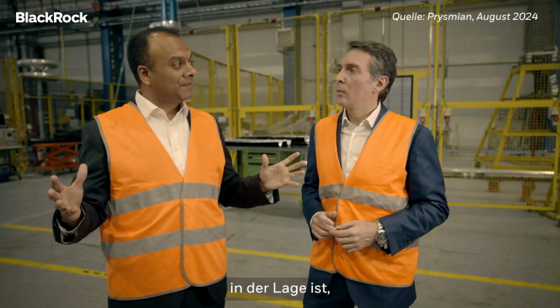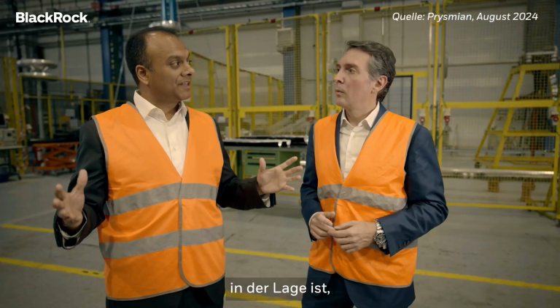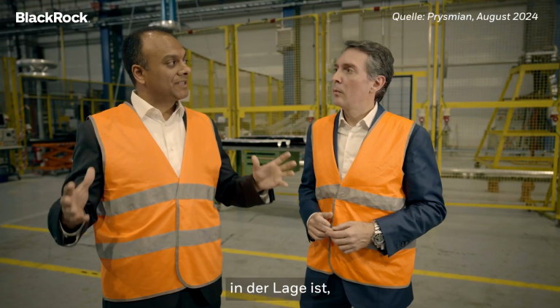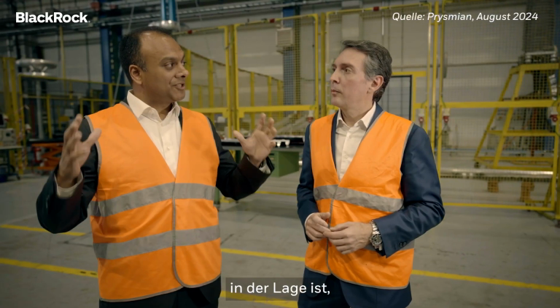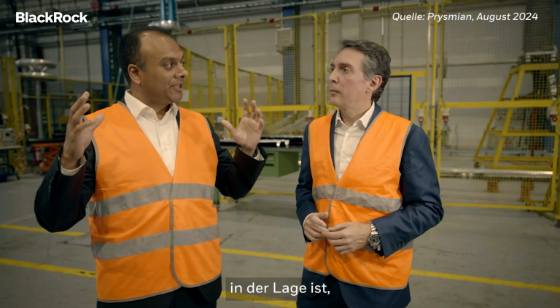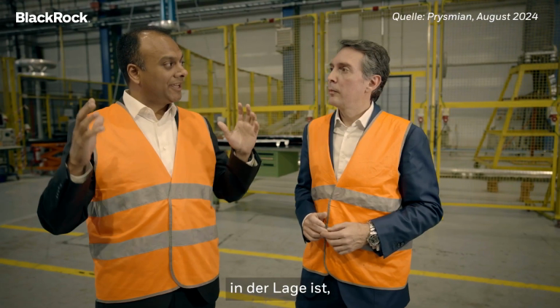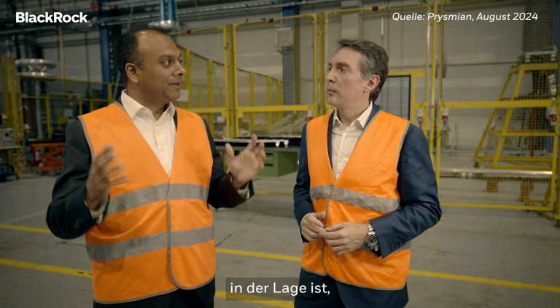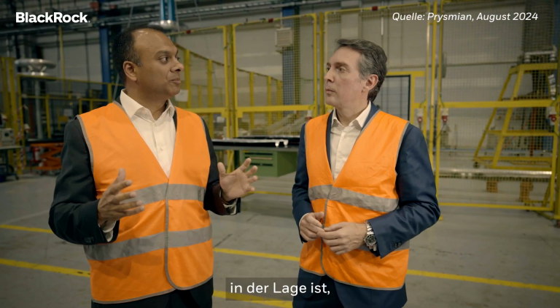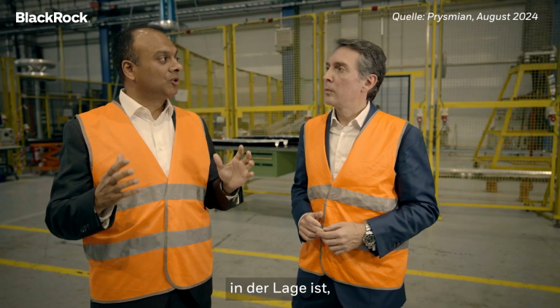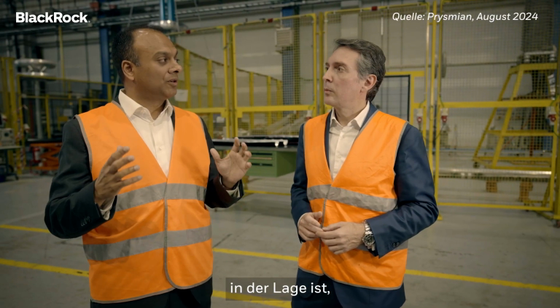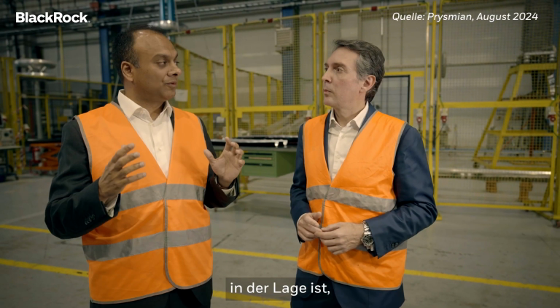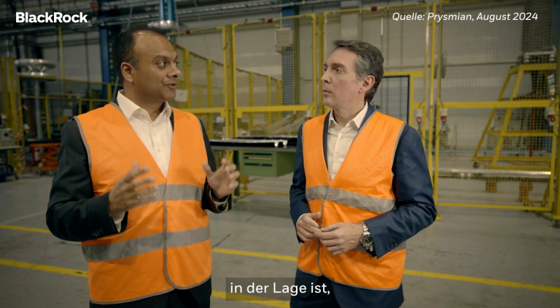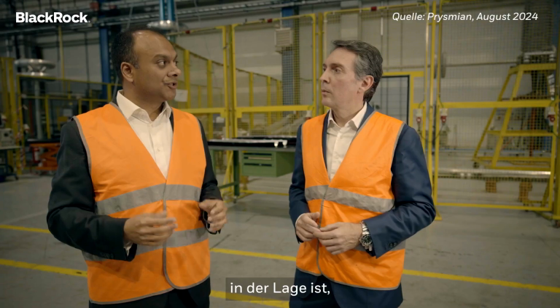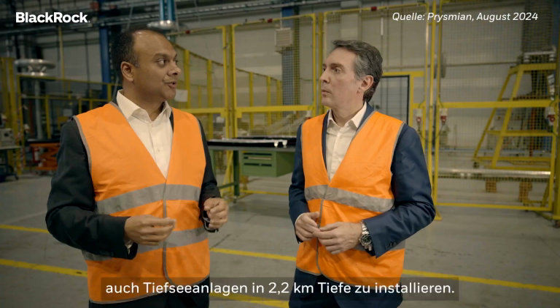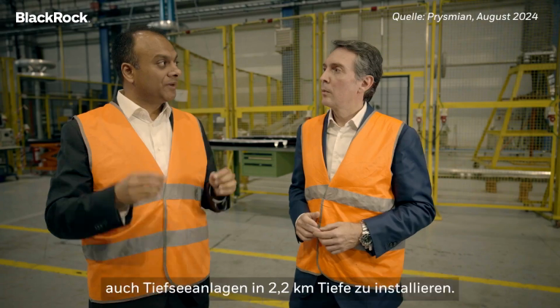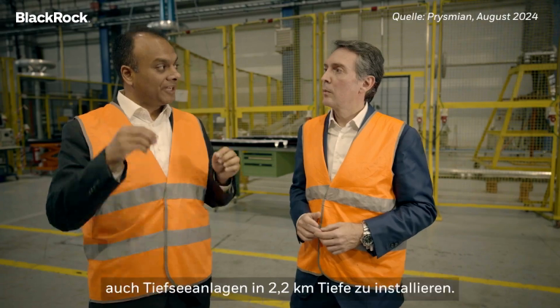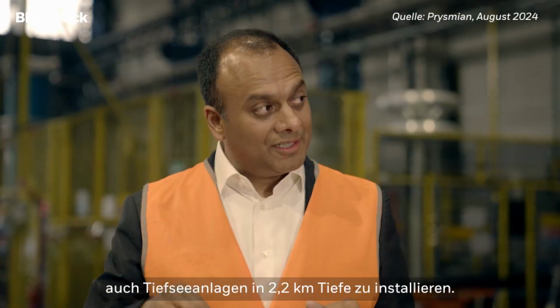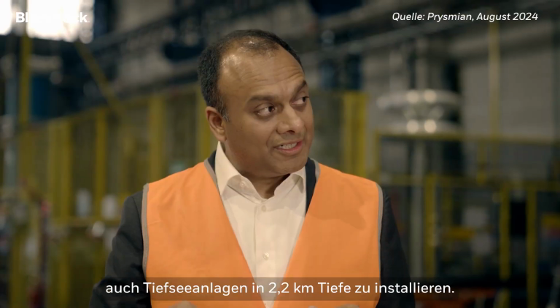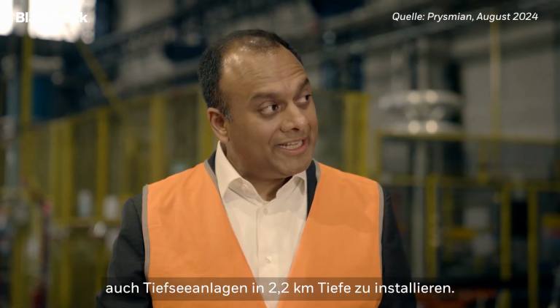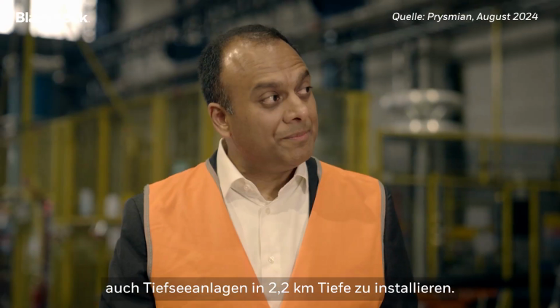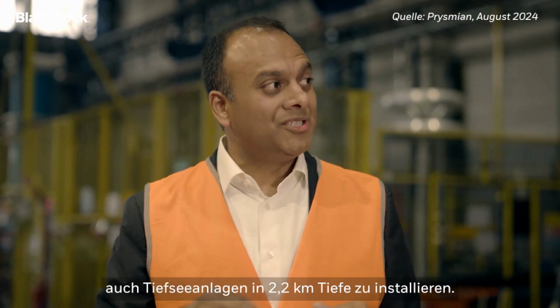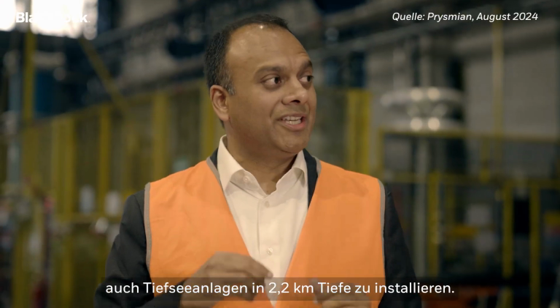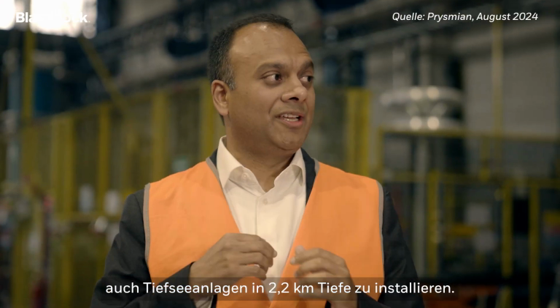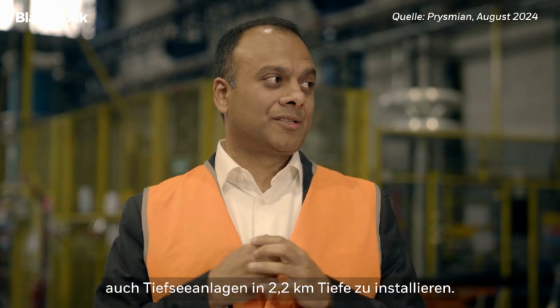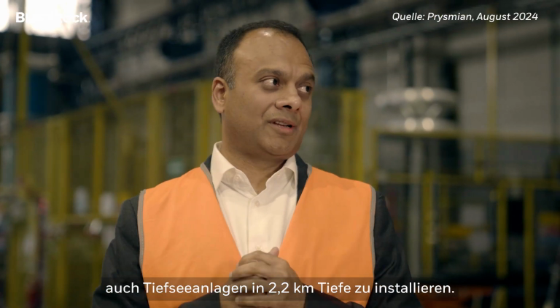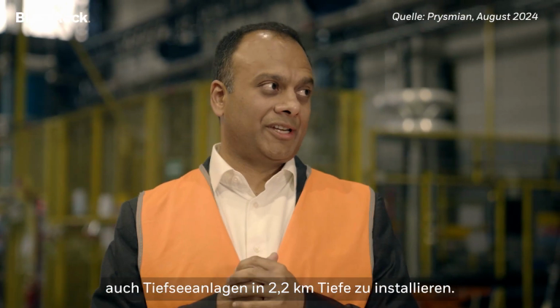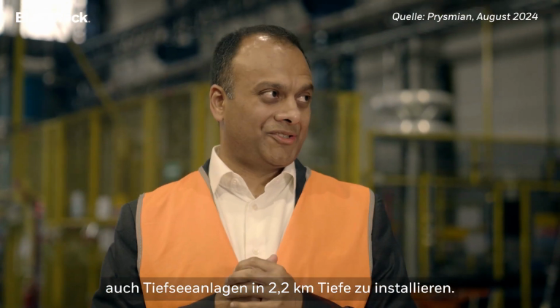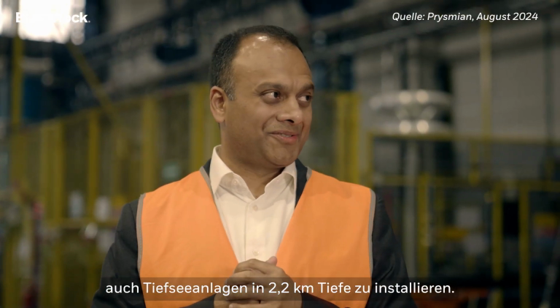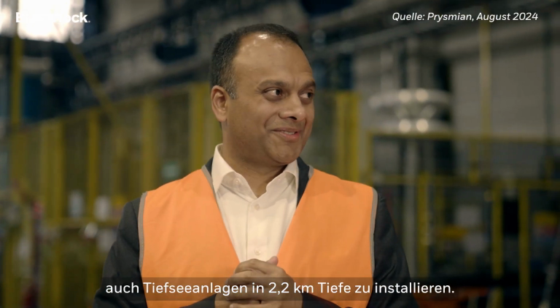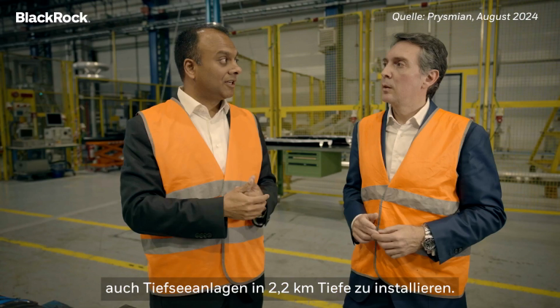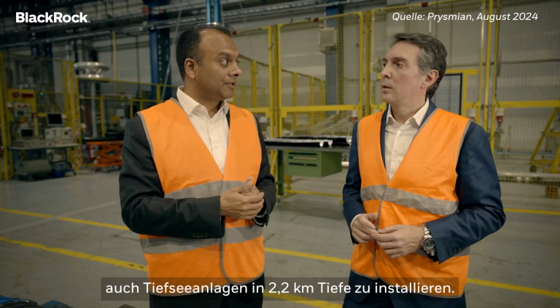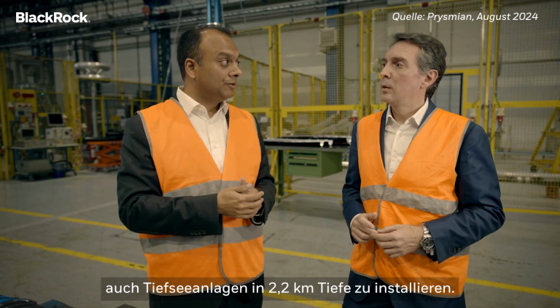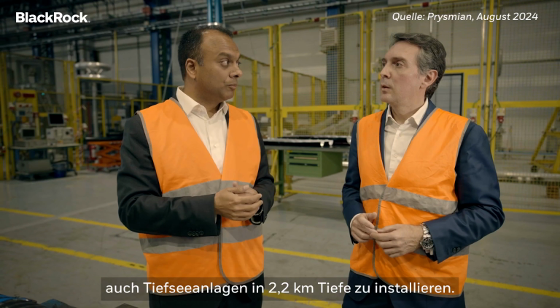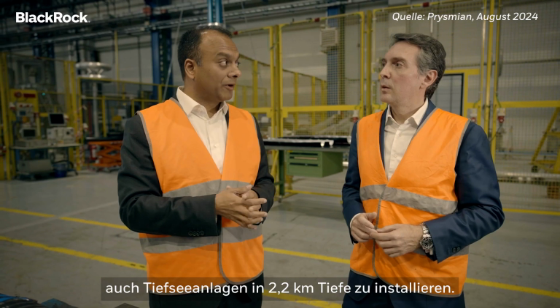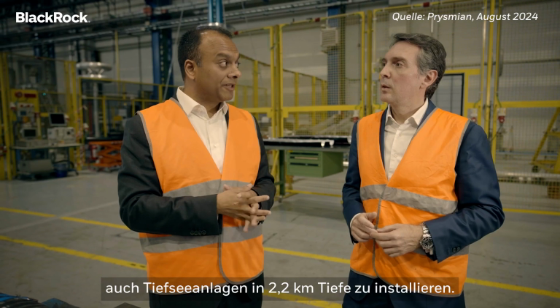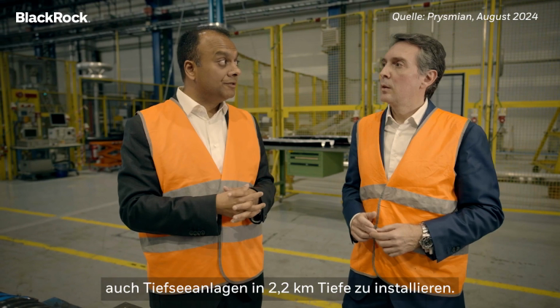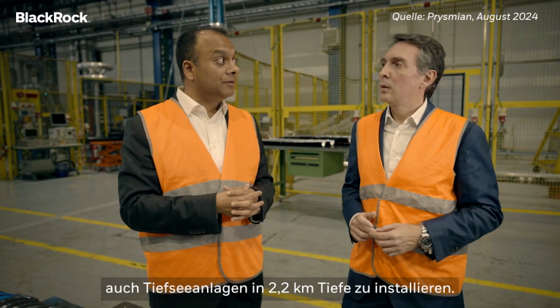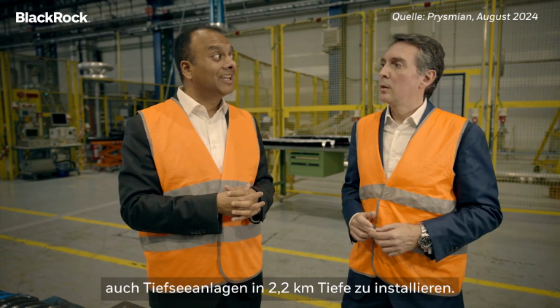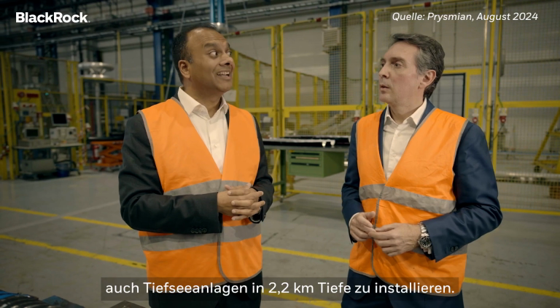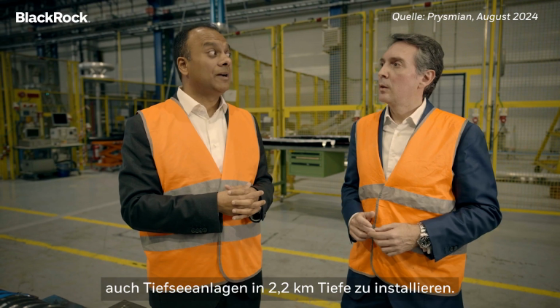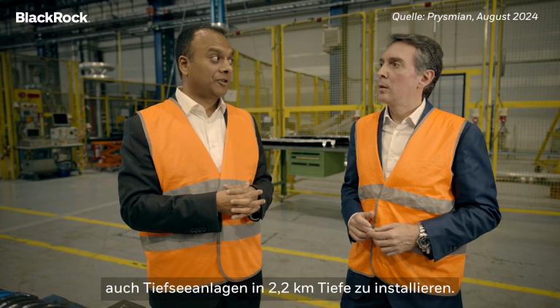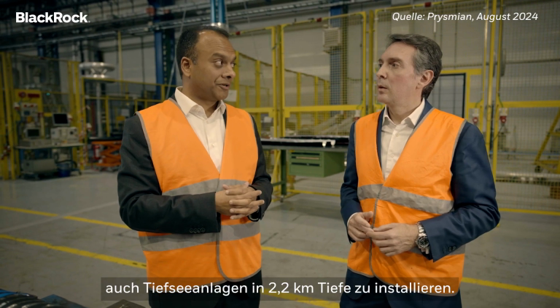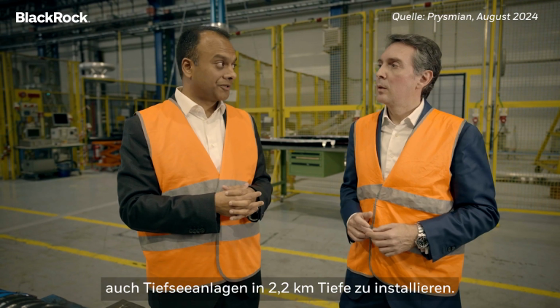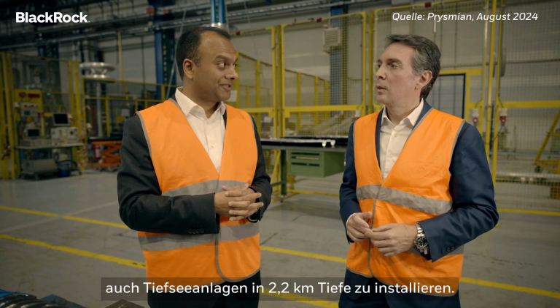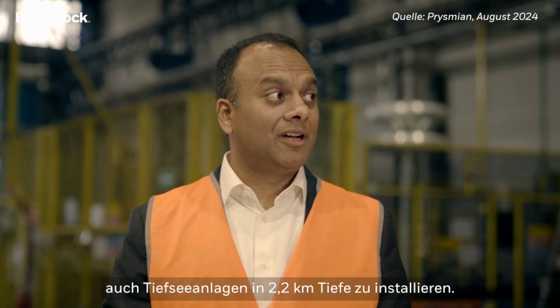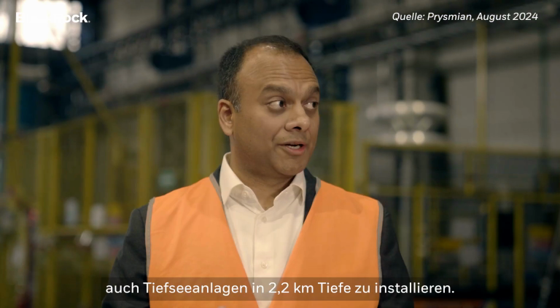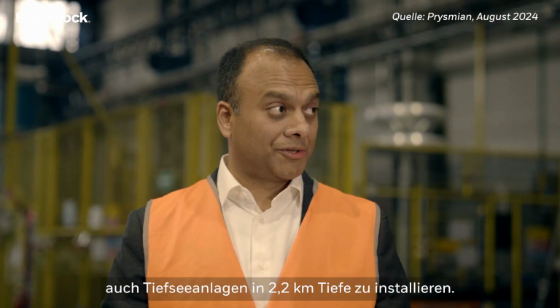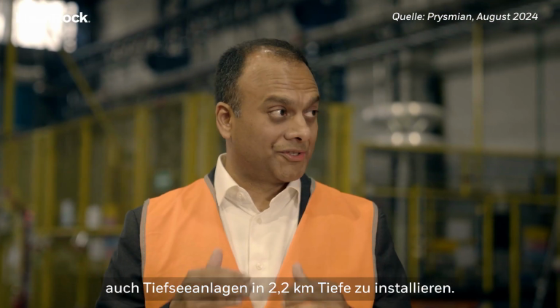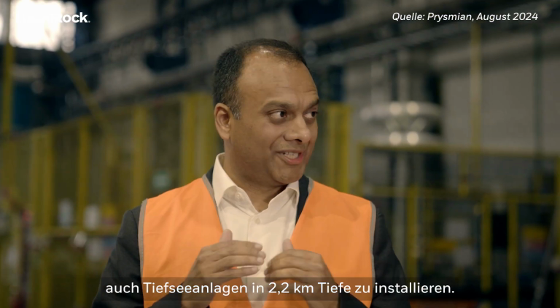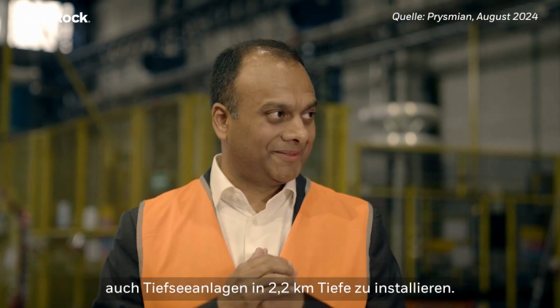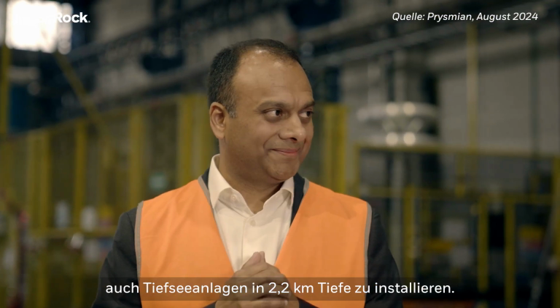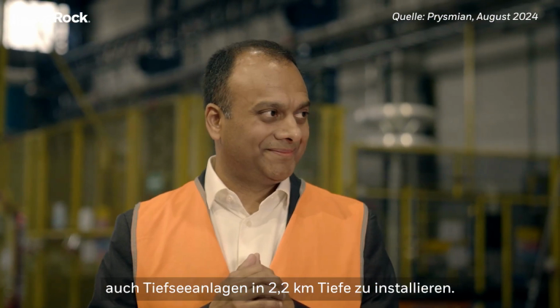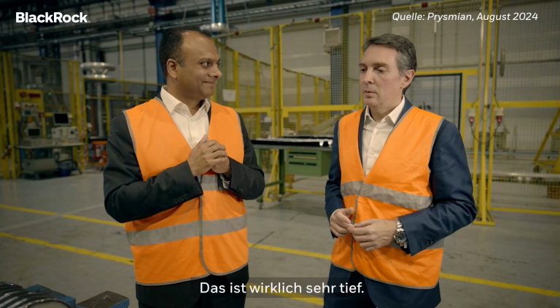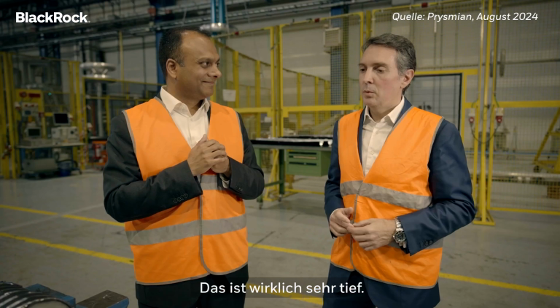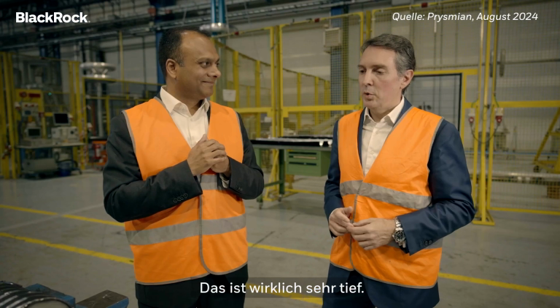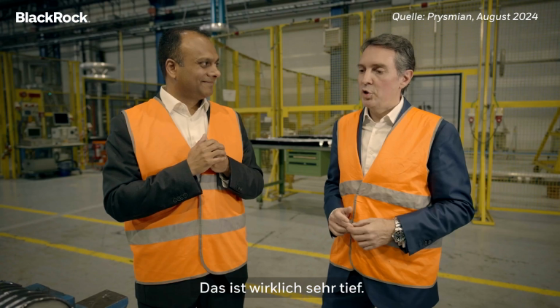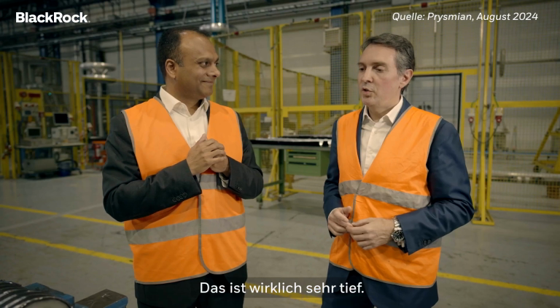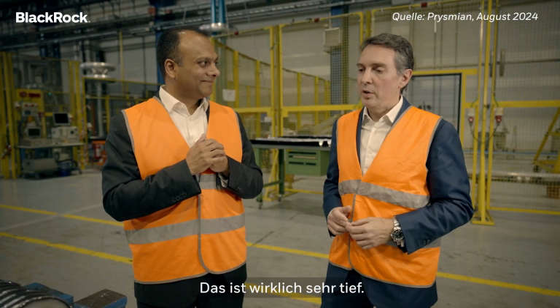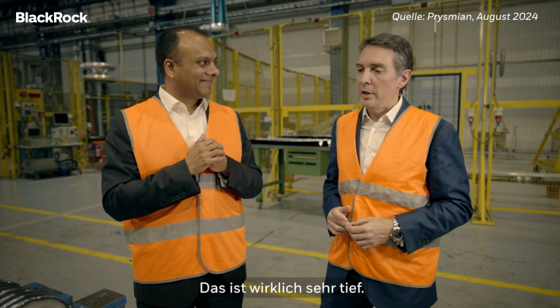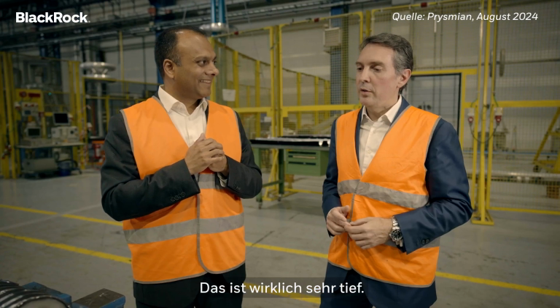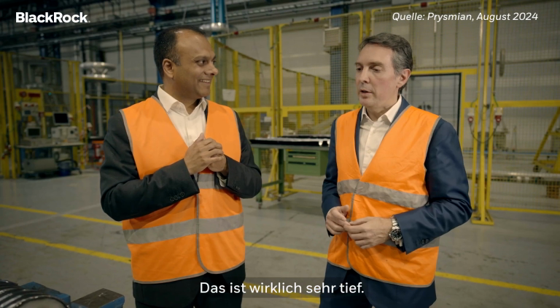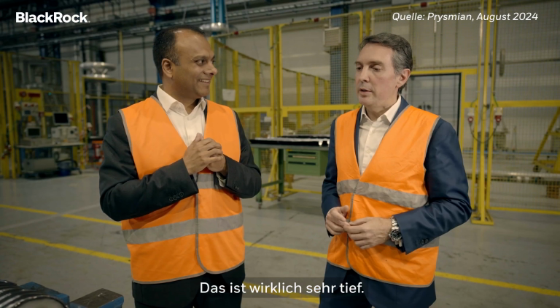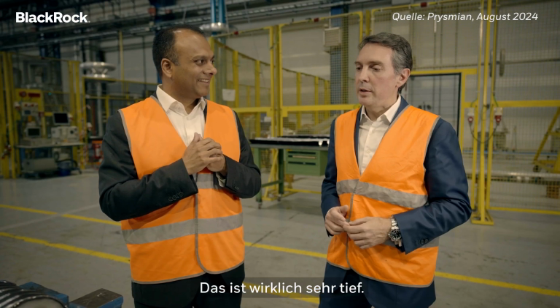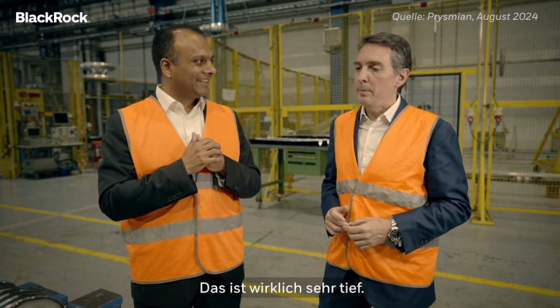What is more impressive is that this vessel is actually capable of doing deep-sea installations at 2.2 kilometers under the sea, which is really, really deep.